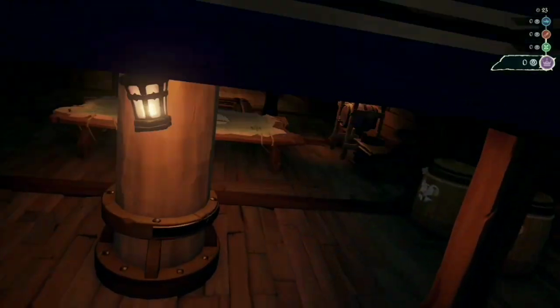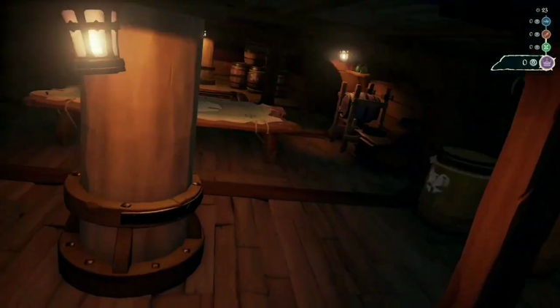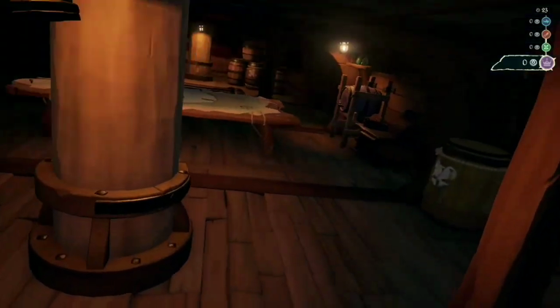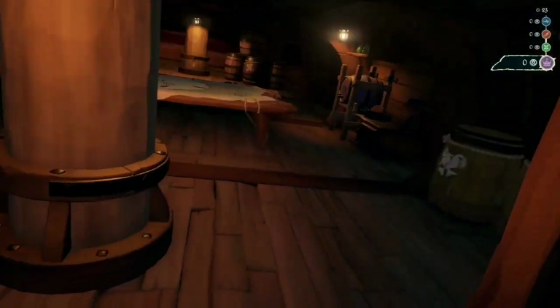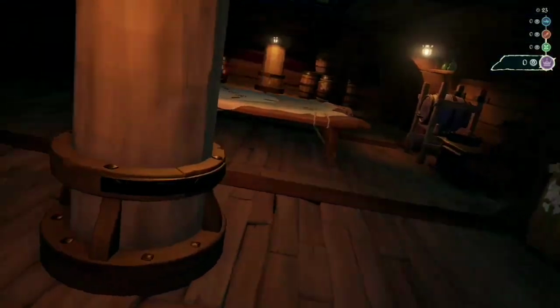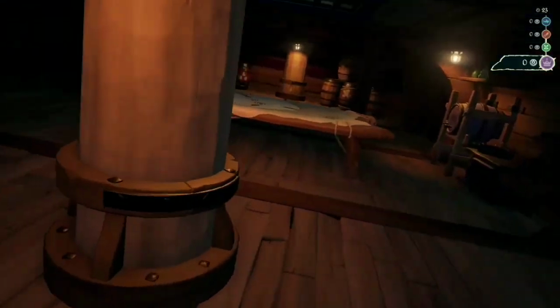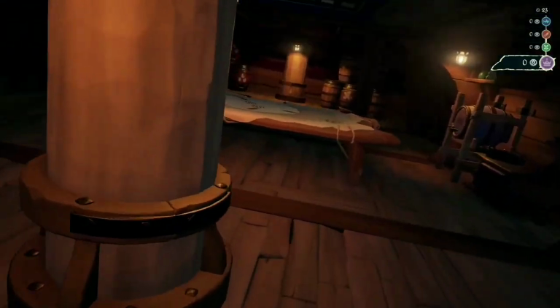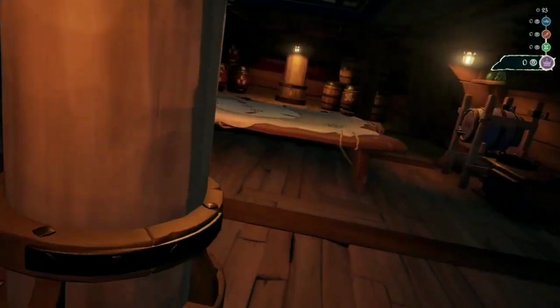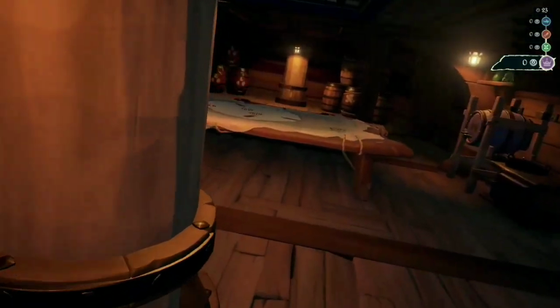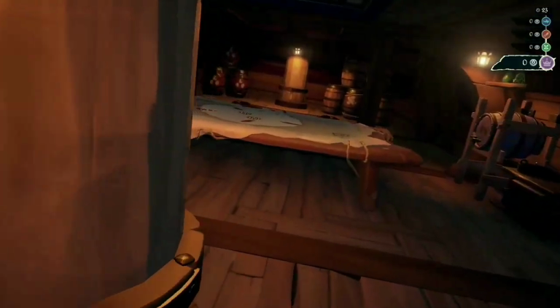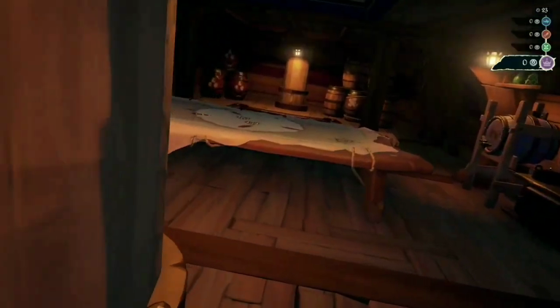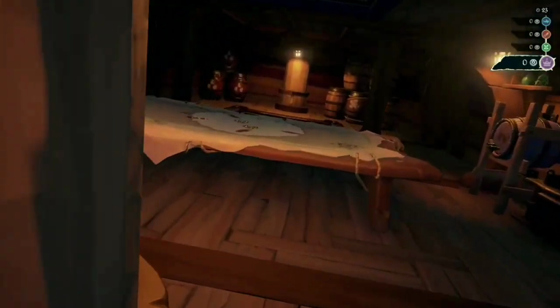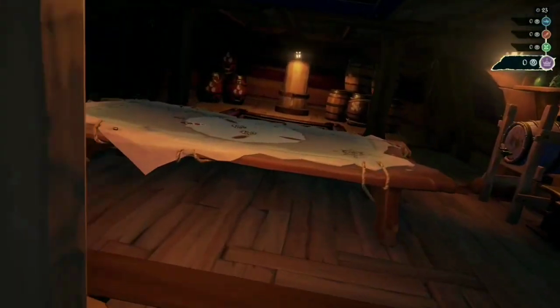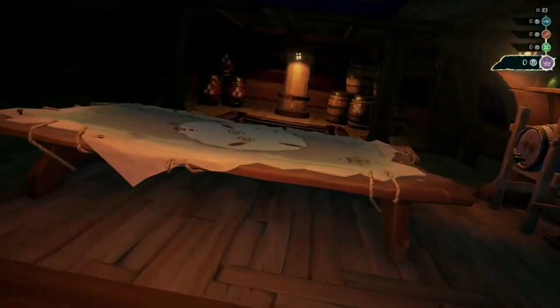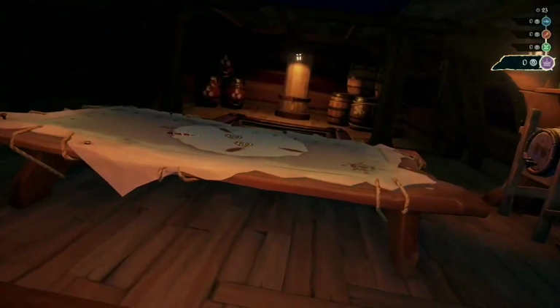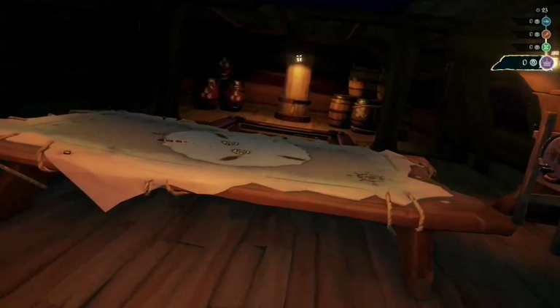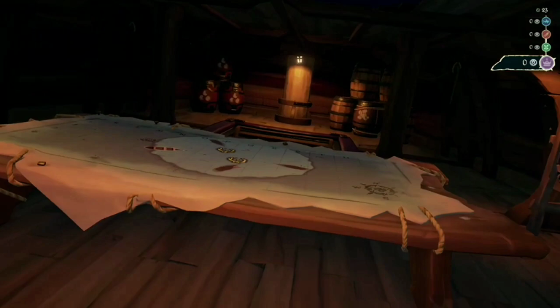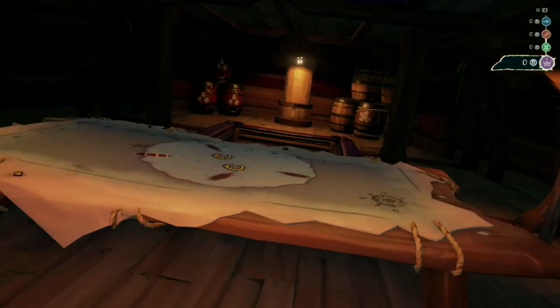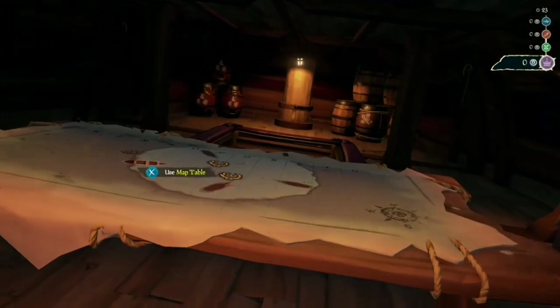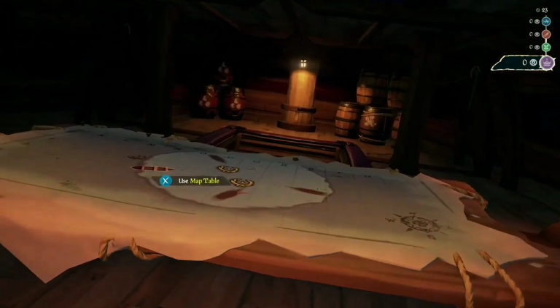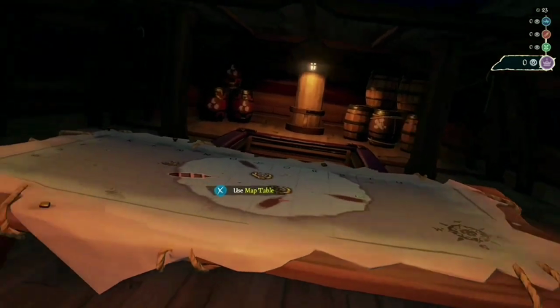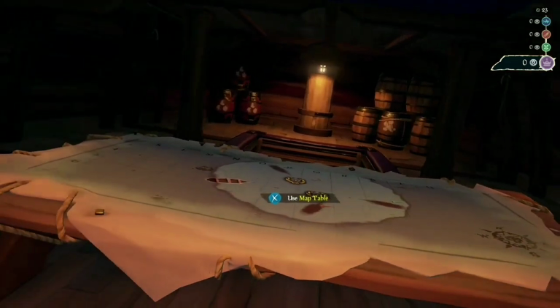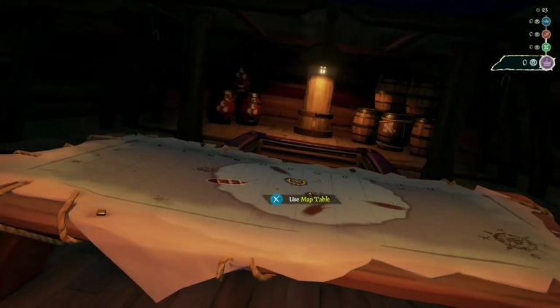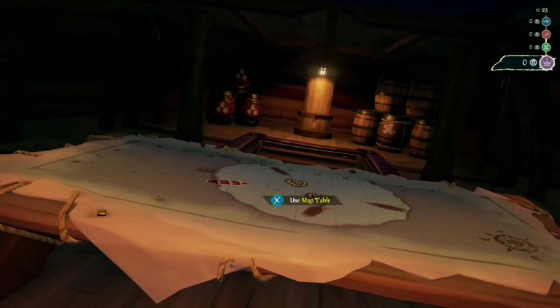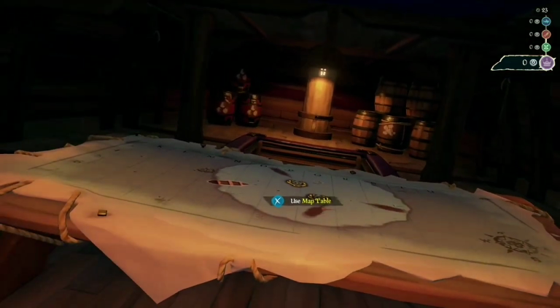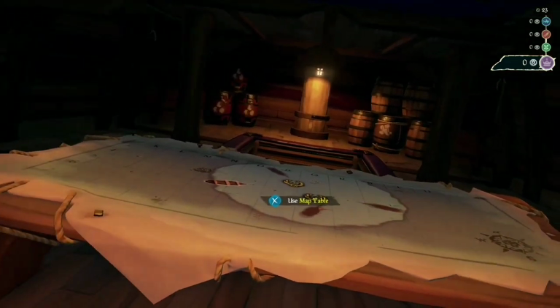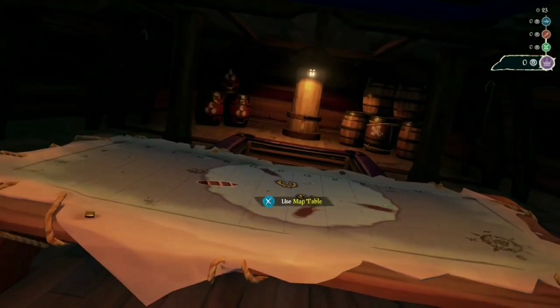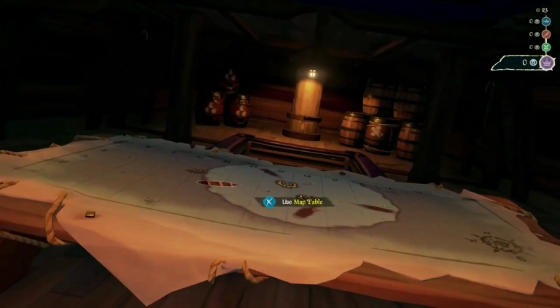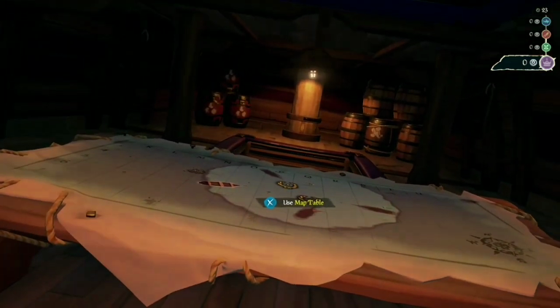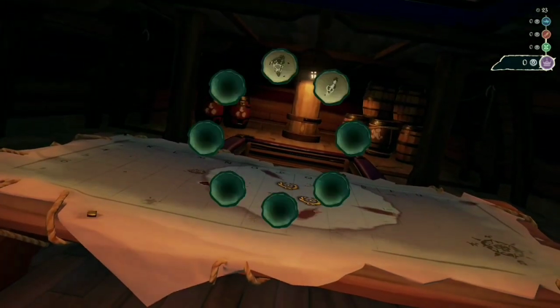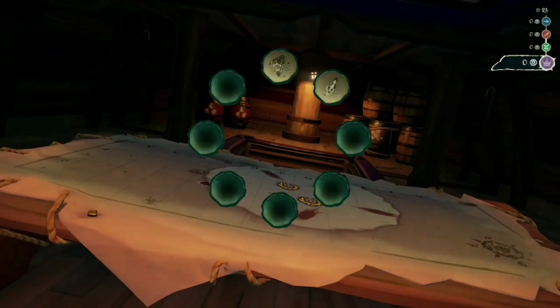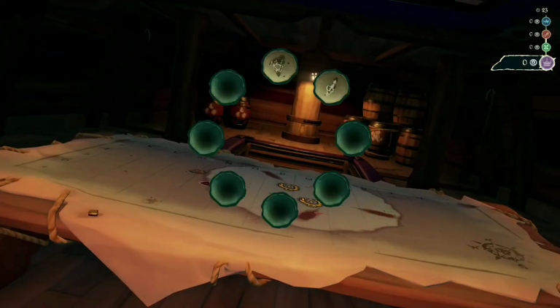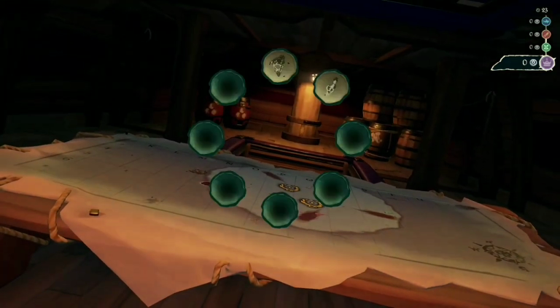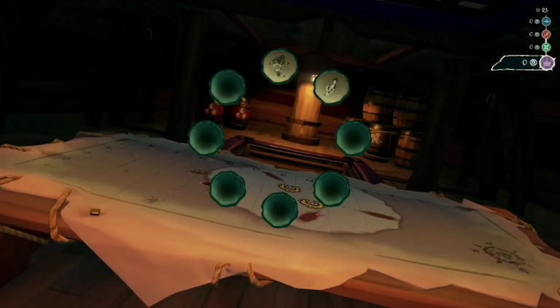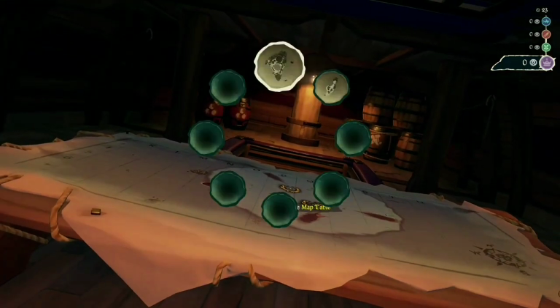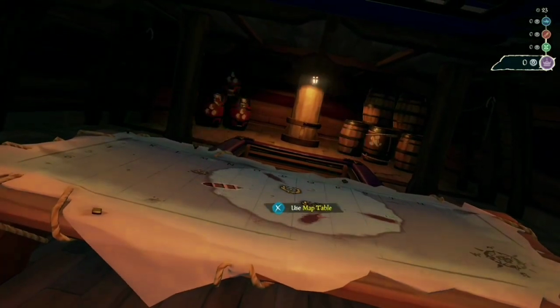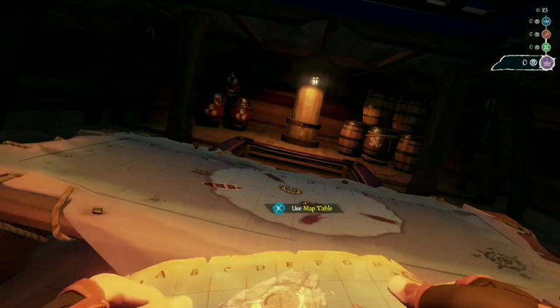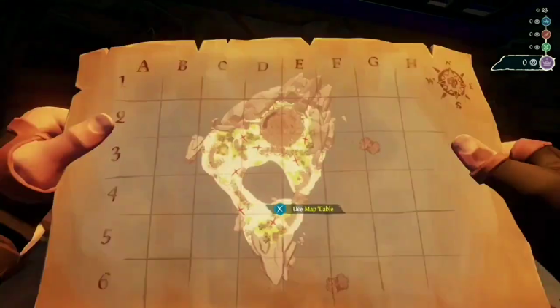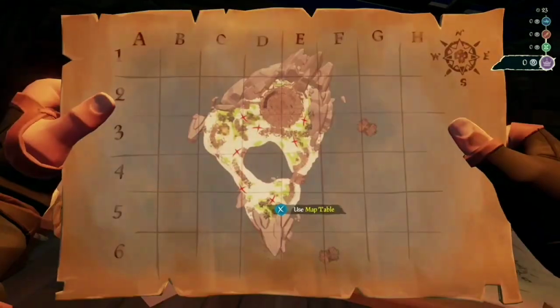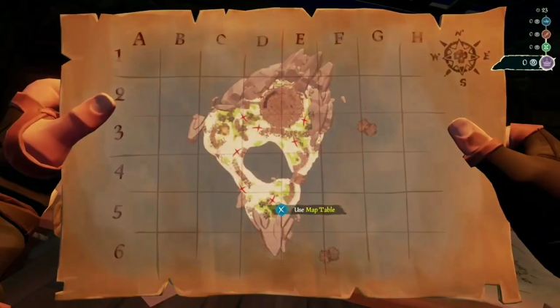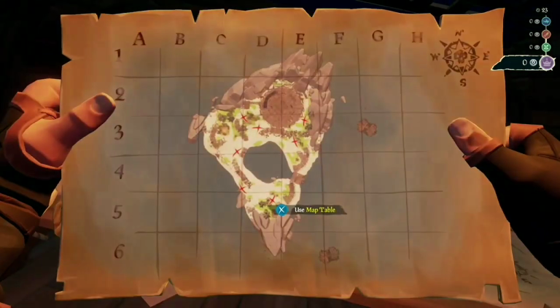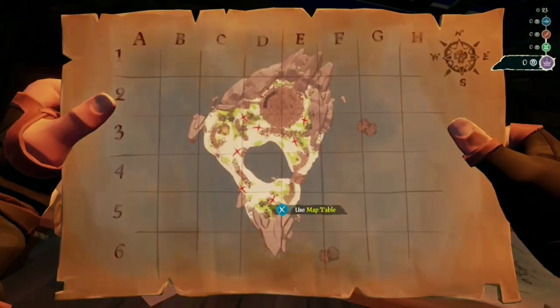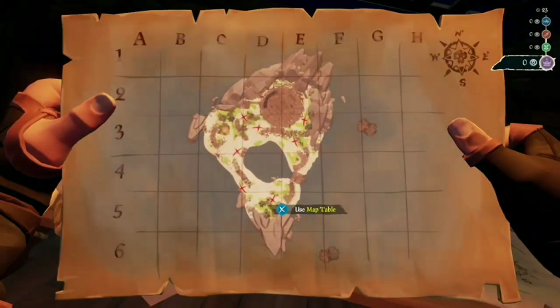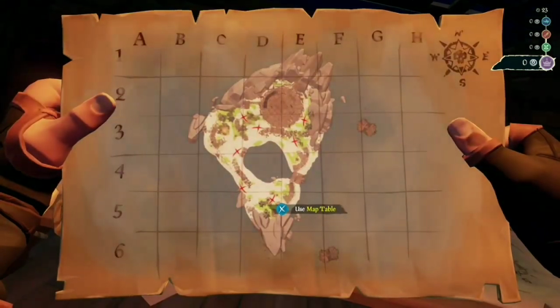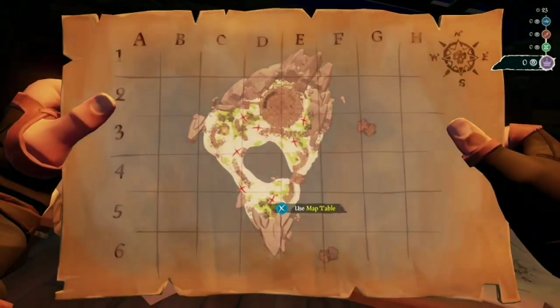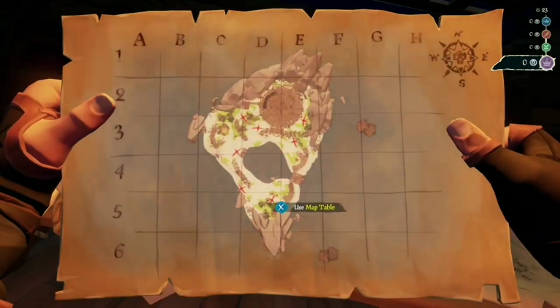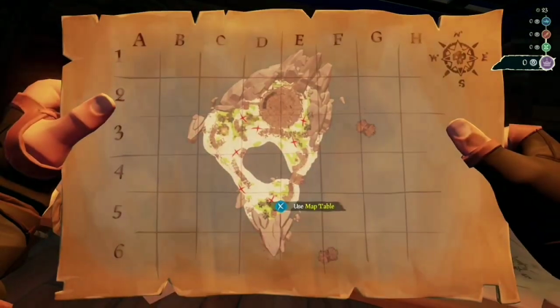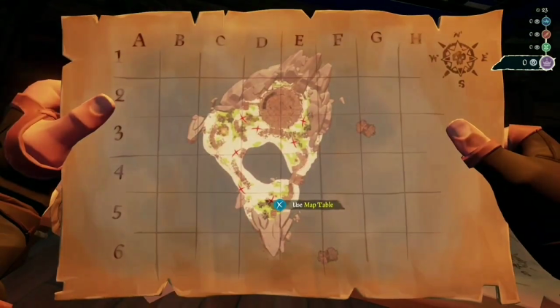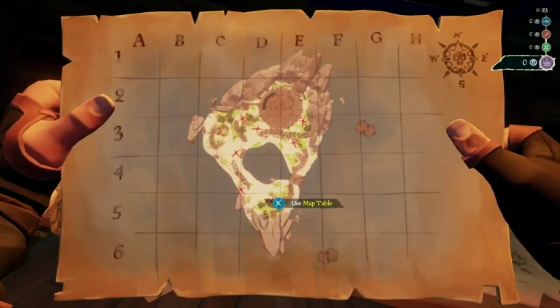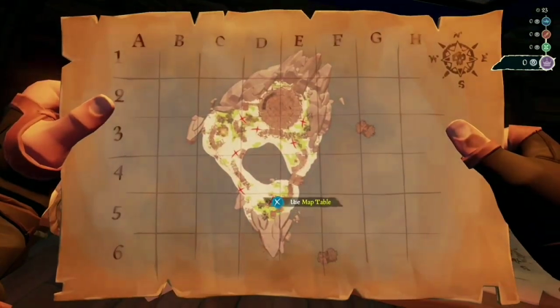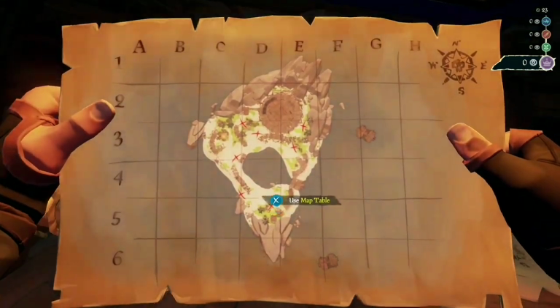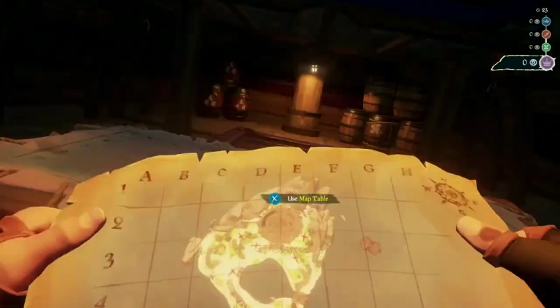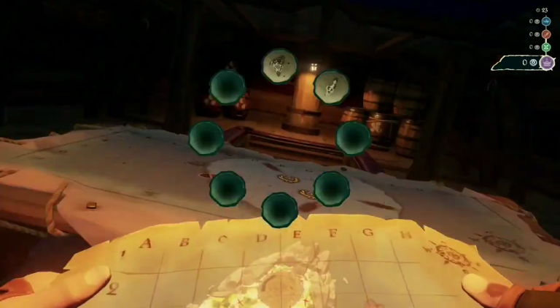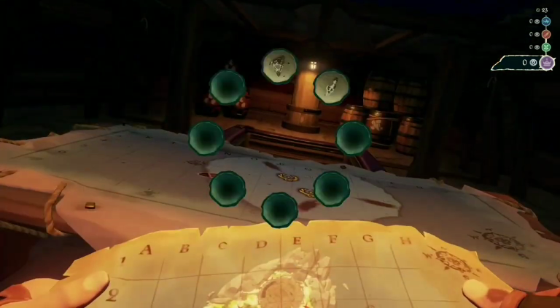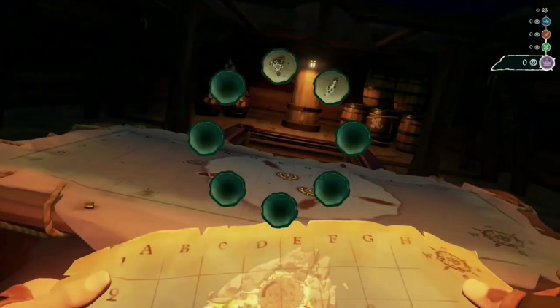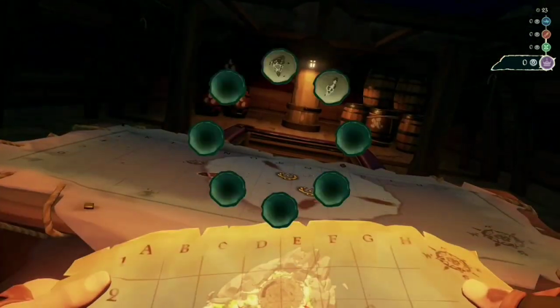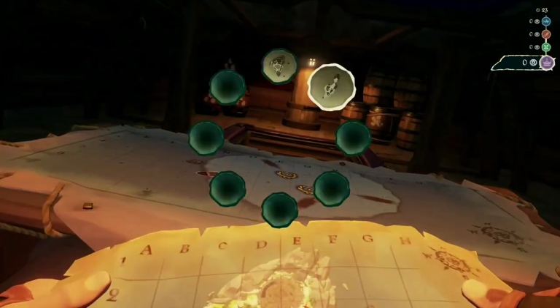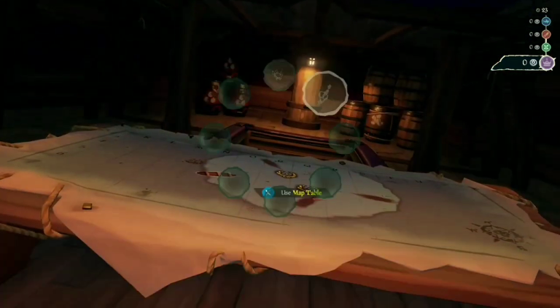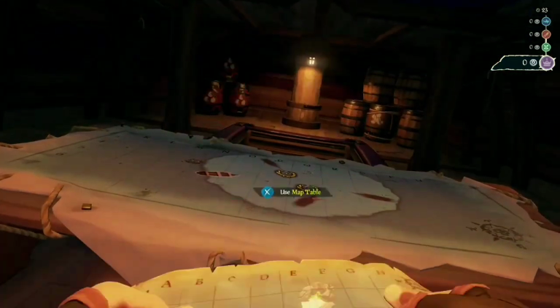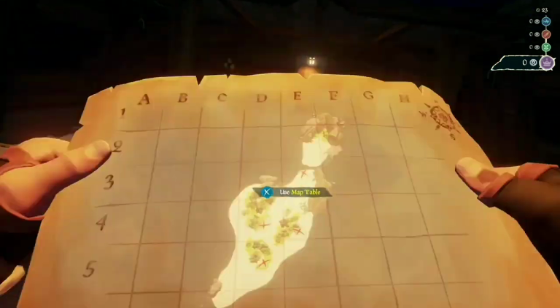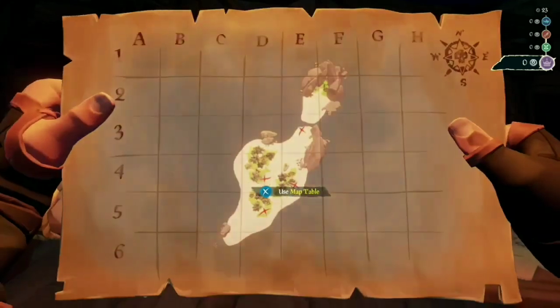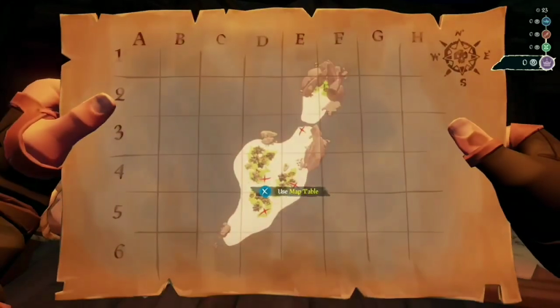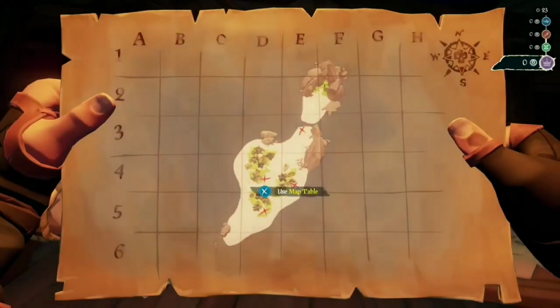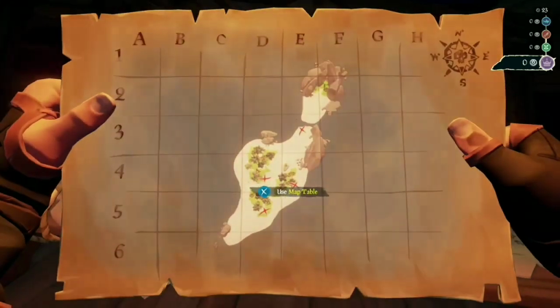Now that you've got your anchor up, check your map radial to see what maps correspond with the map on the ship. This will give you the direction that you need to go.